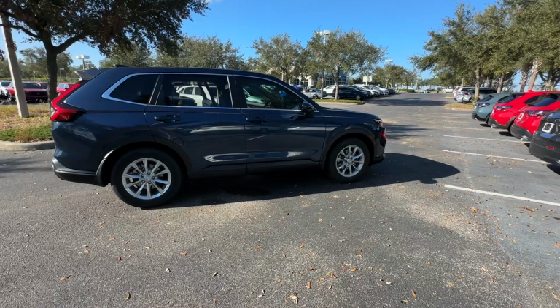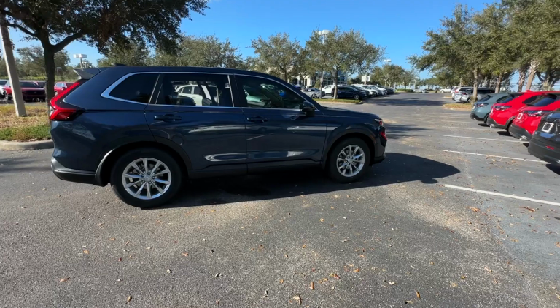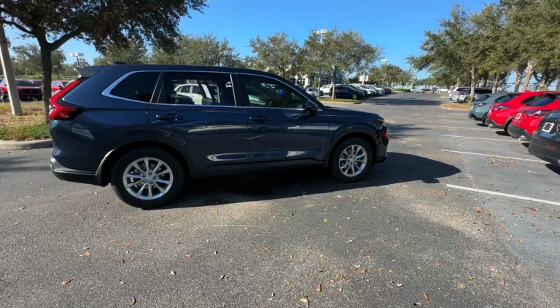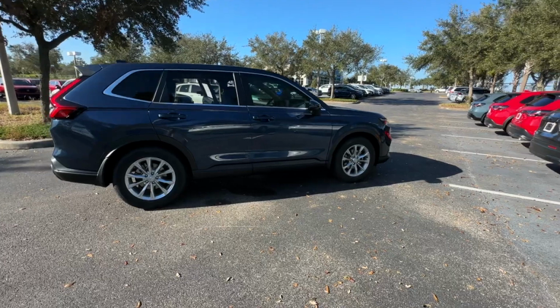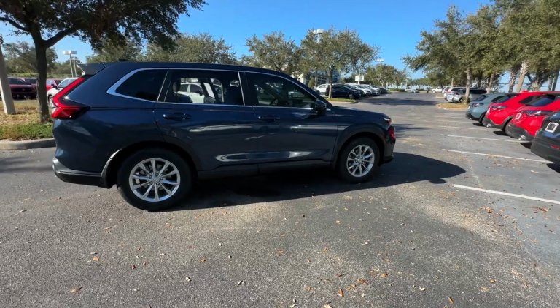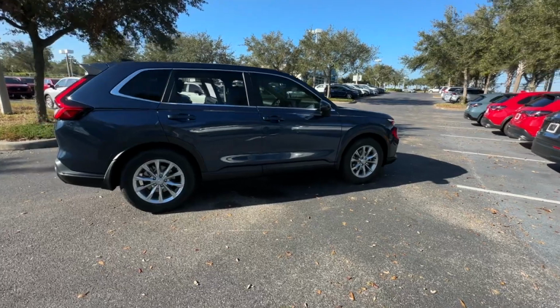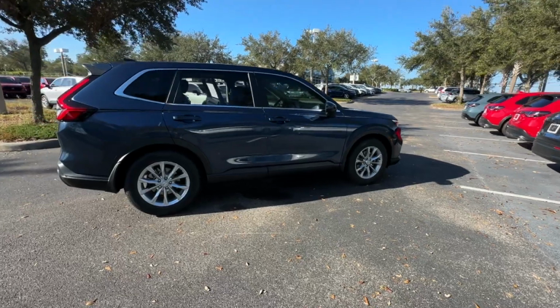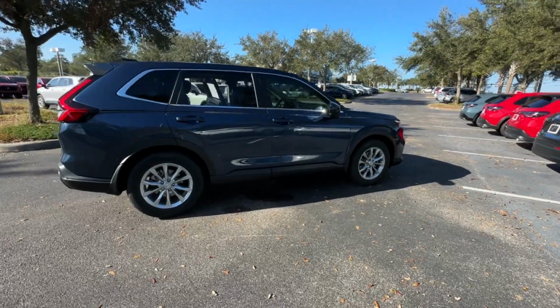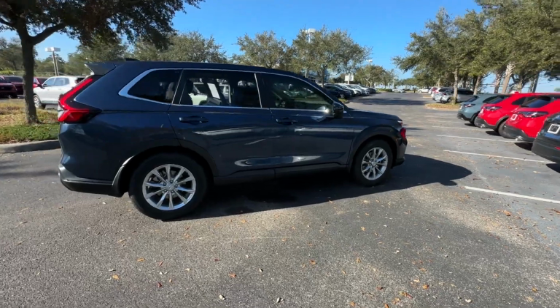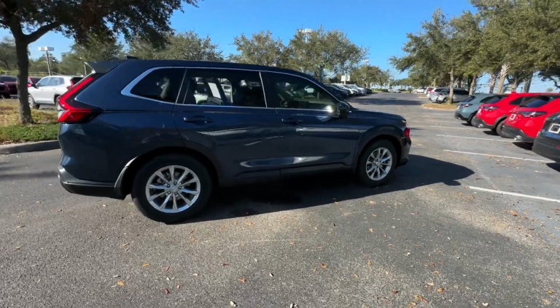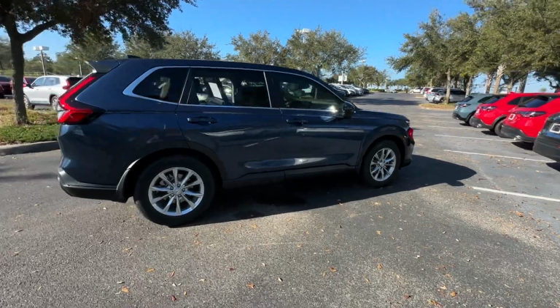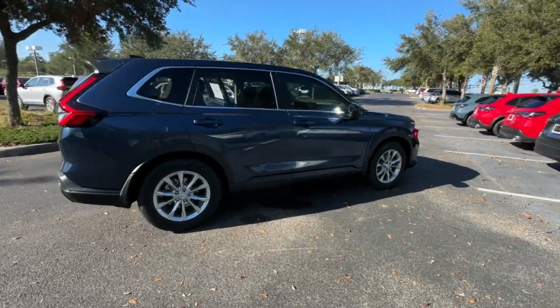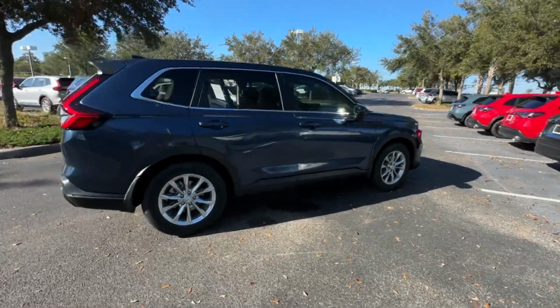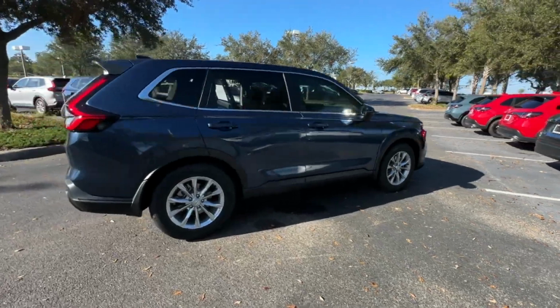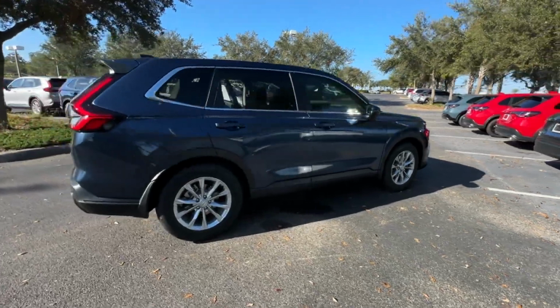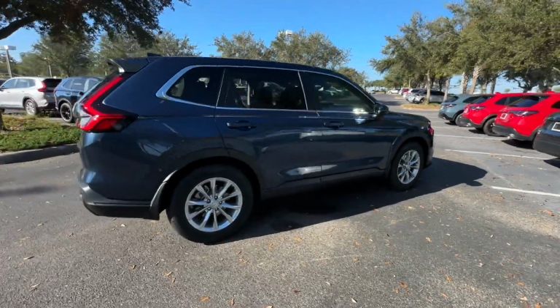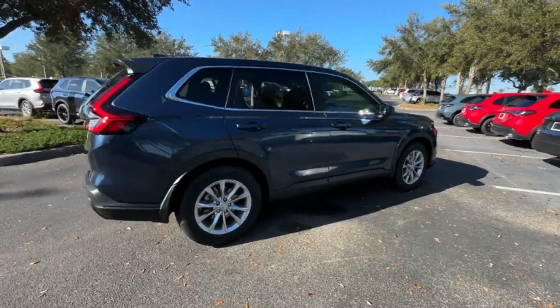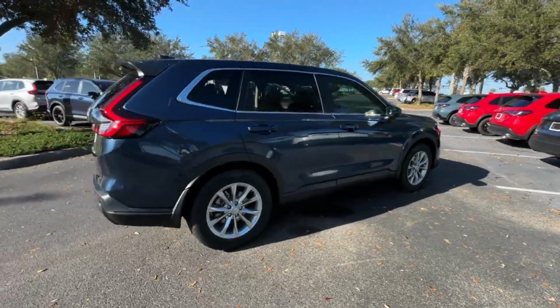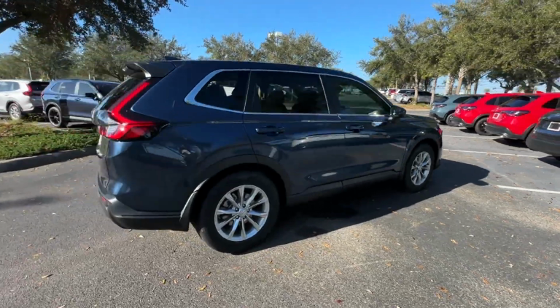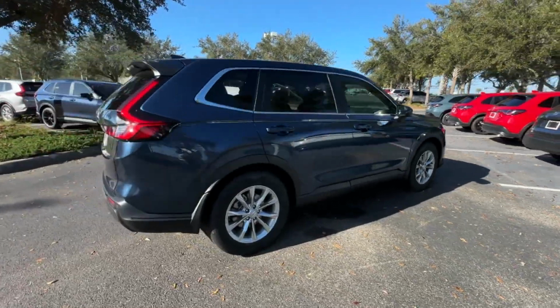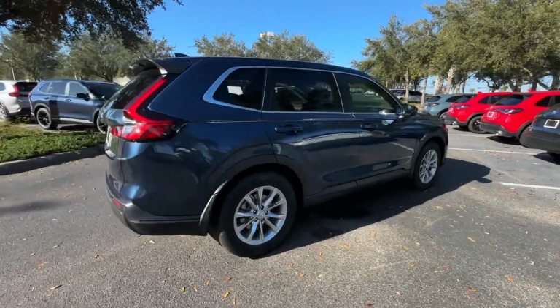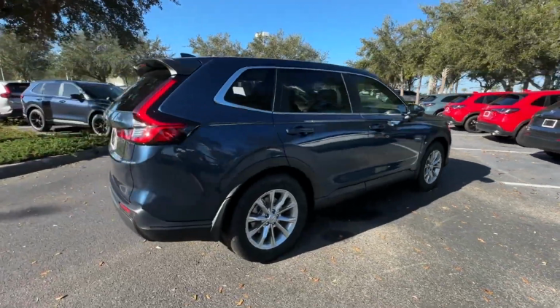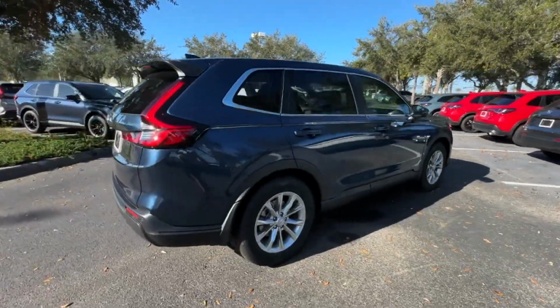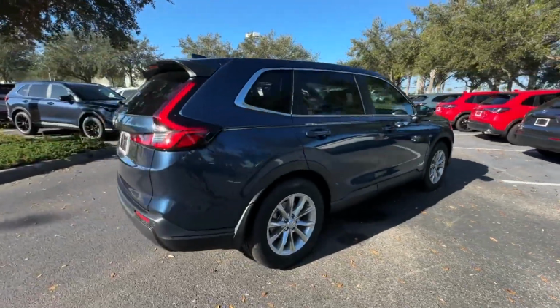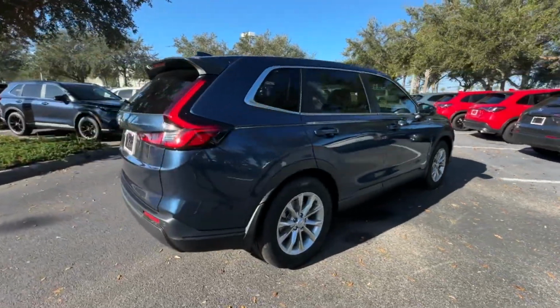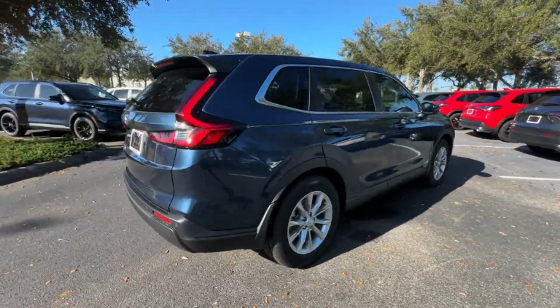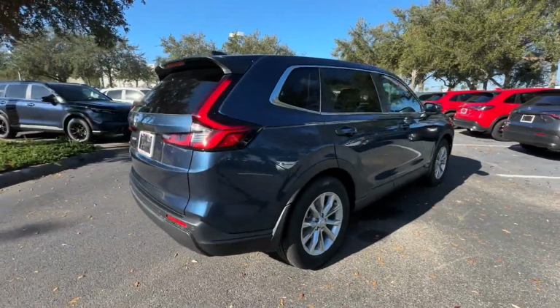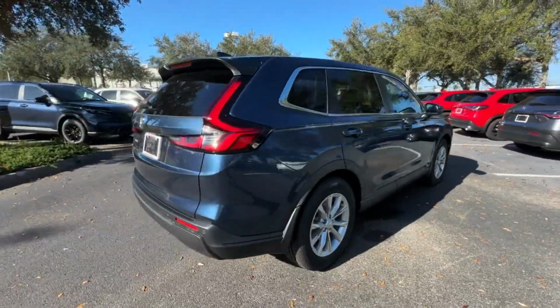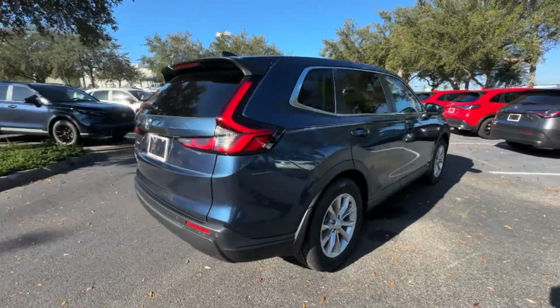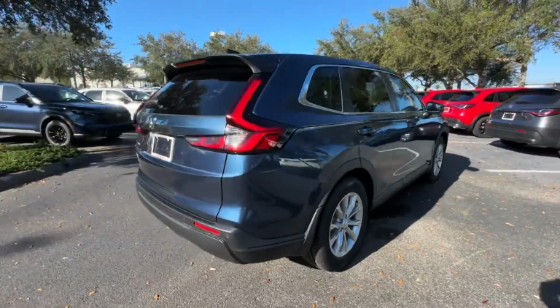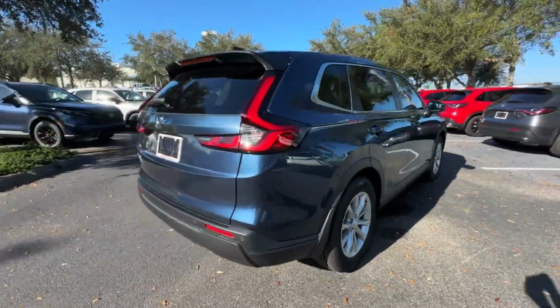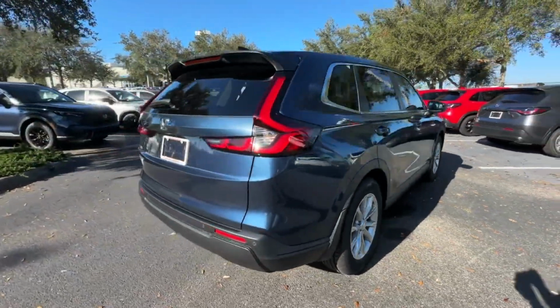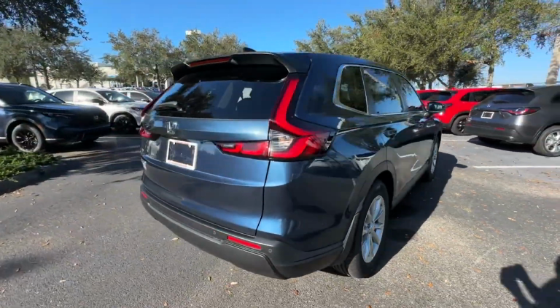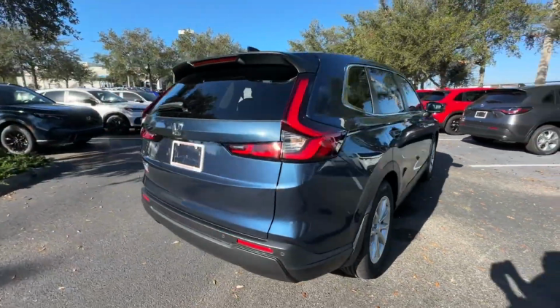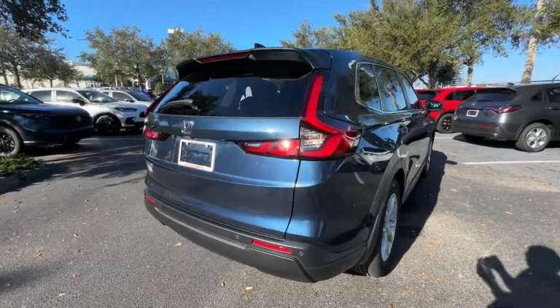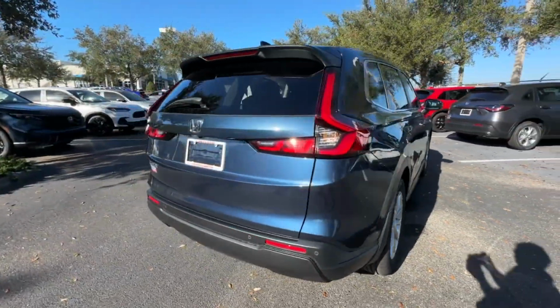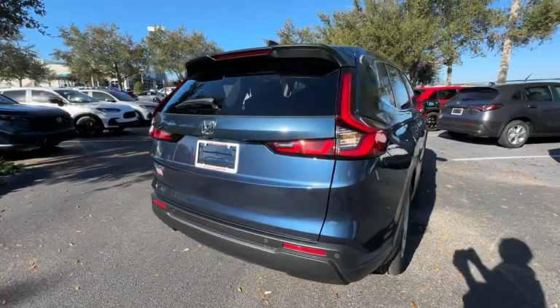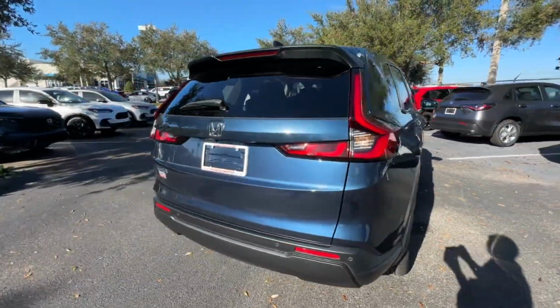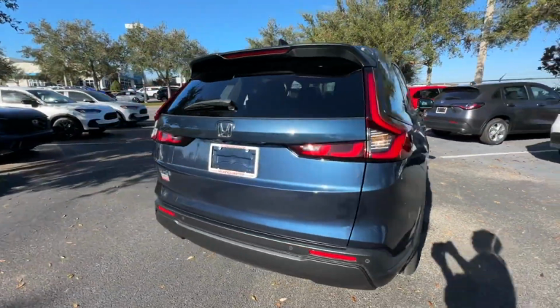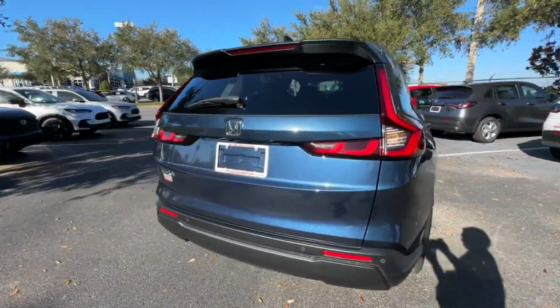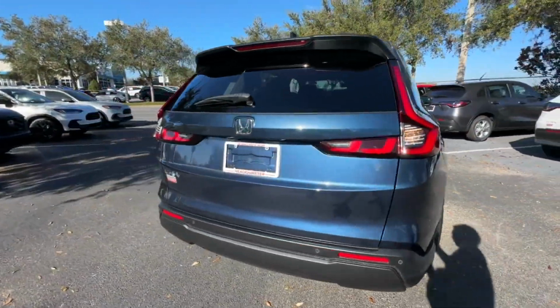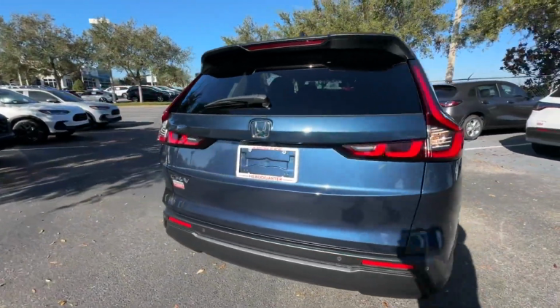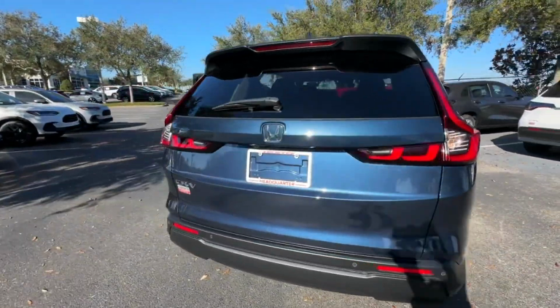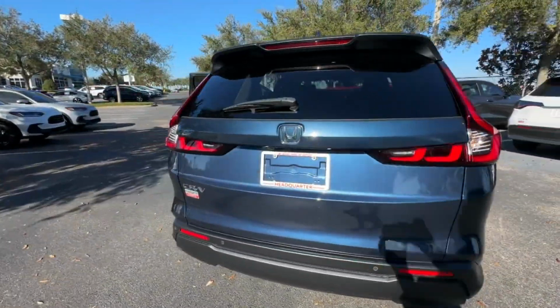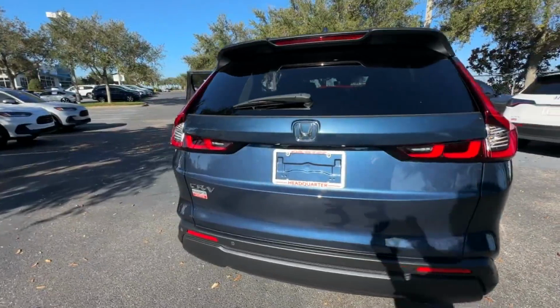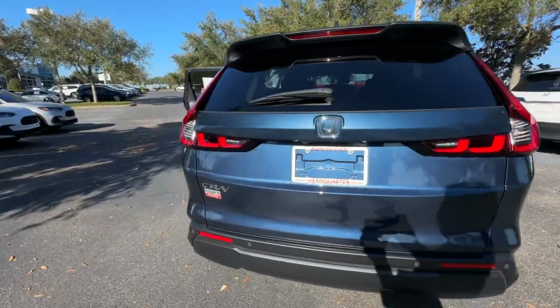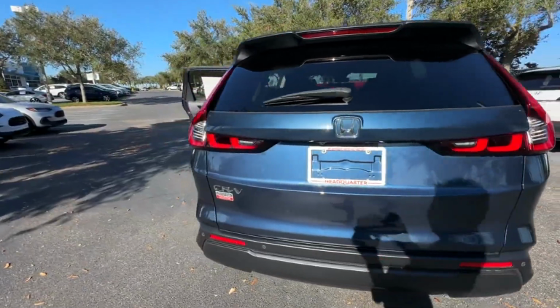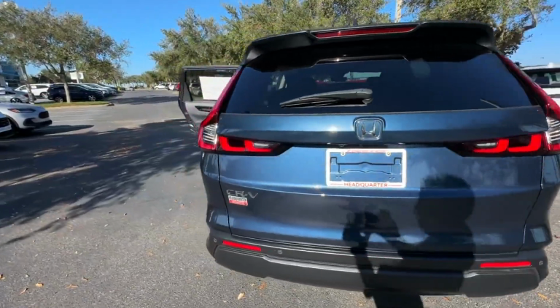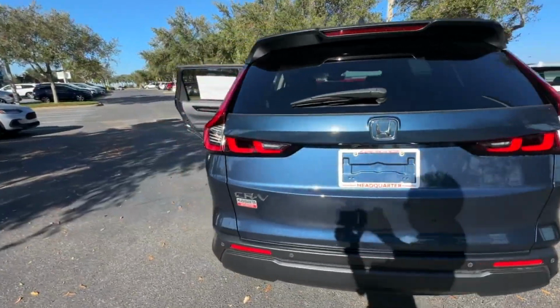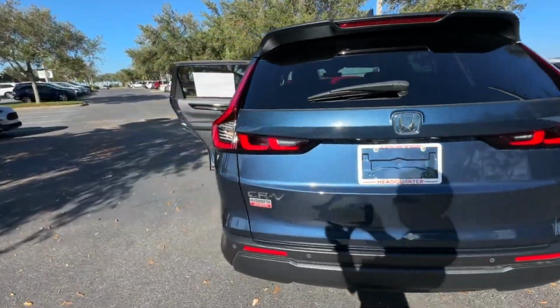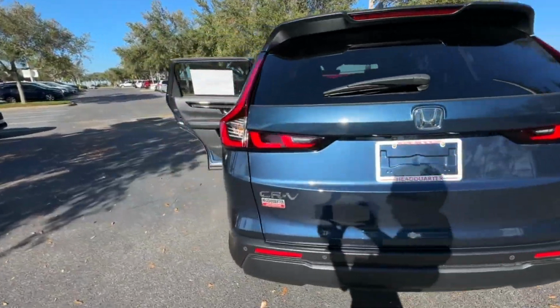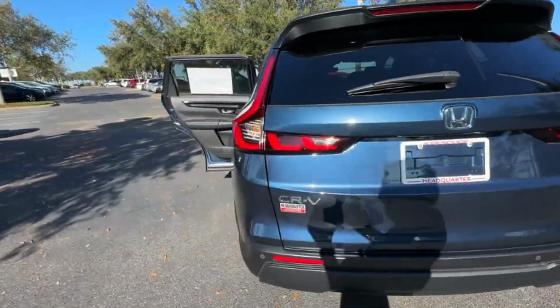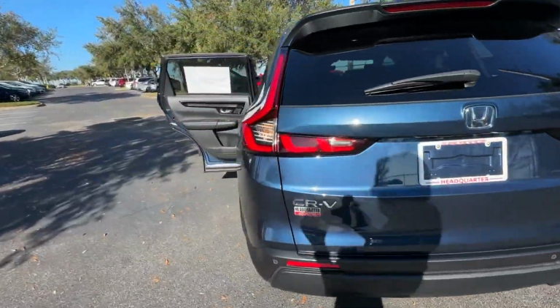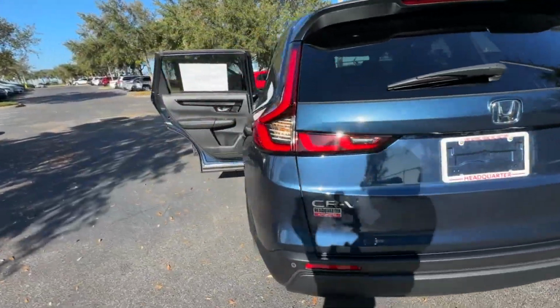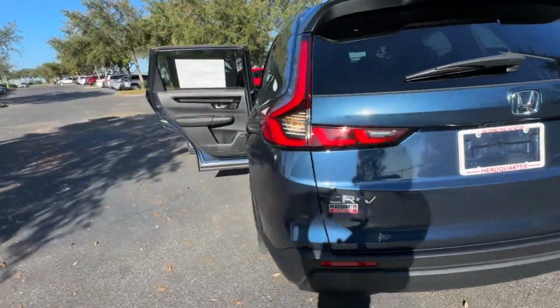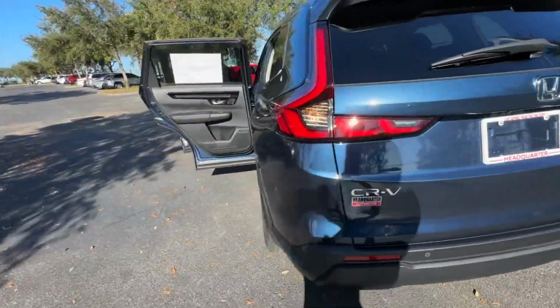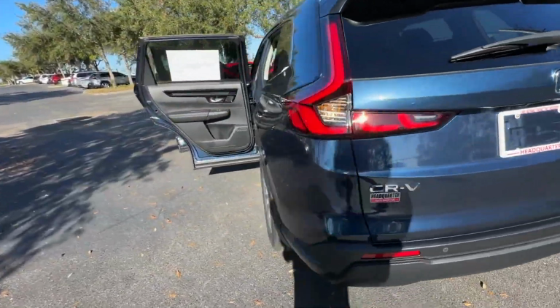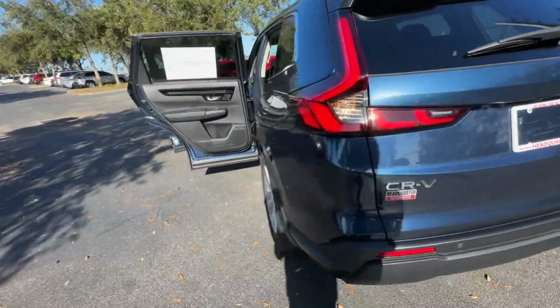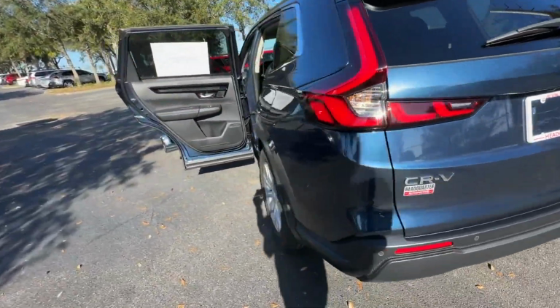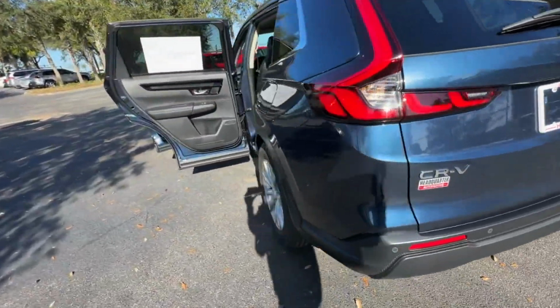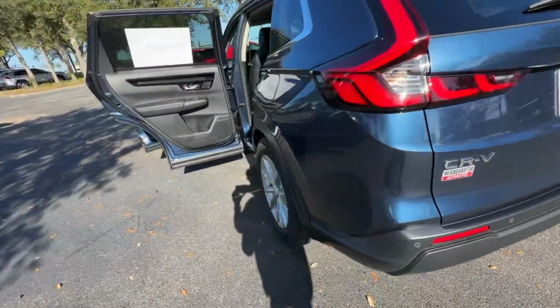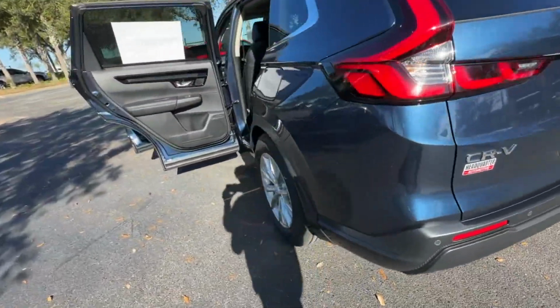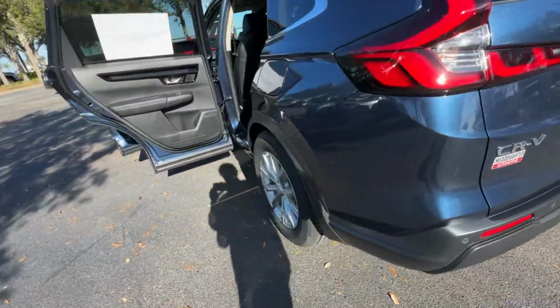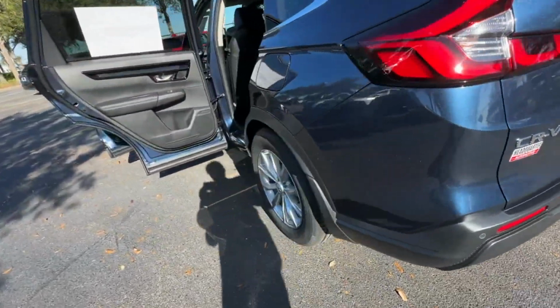2025 Honda CR-V. This SUV offers space as well as power and performance.